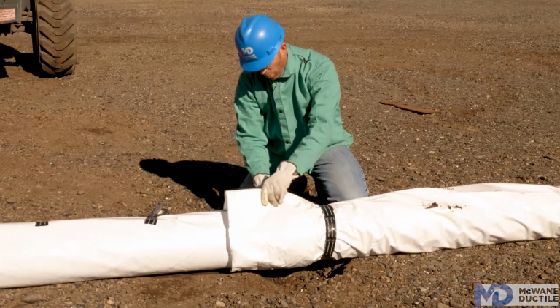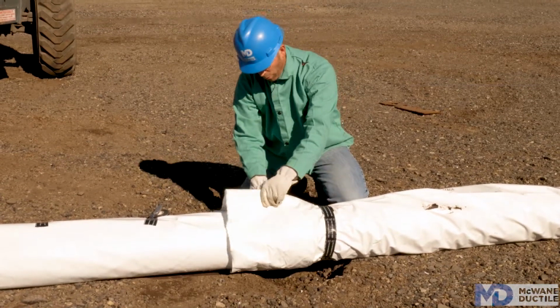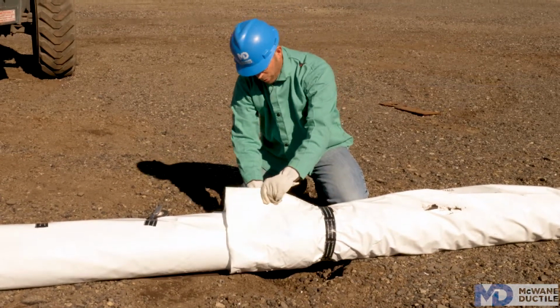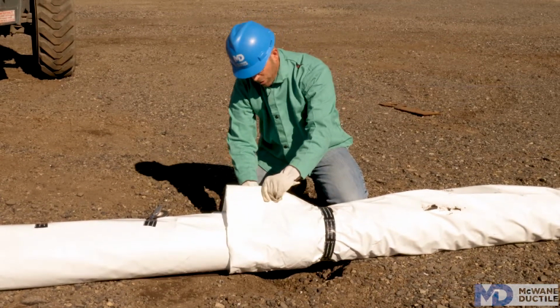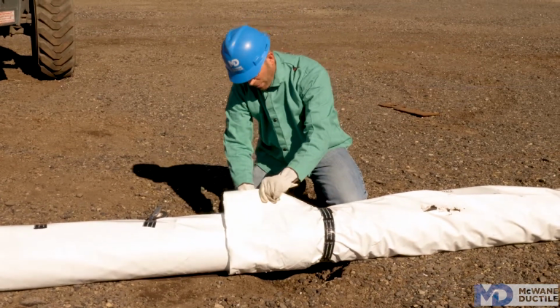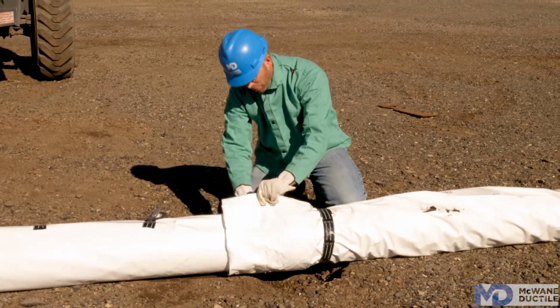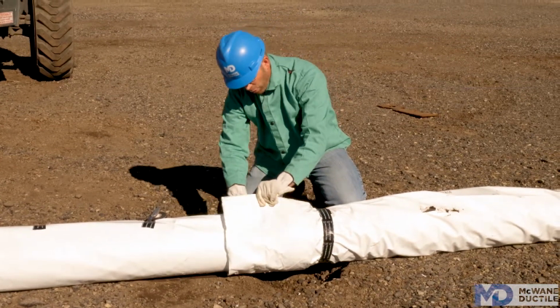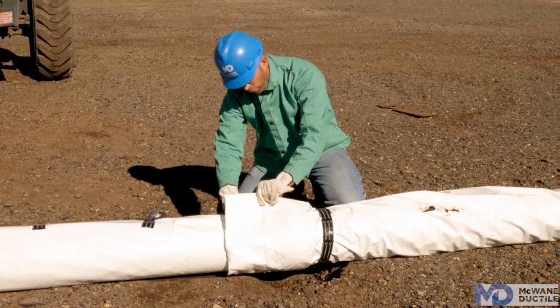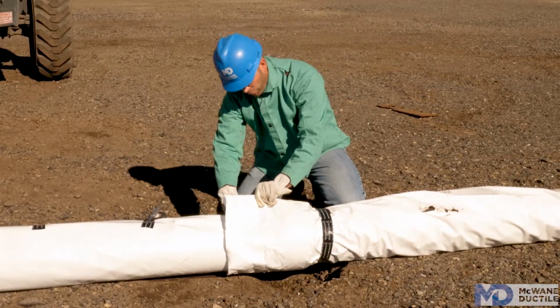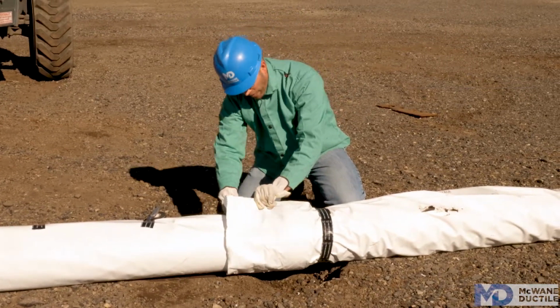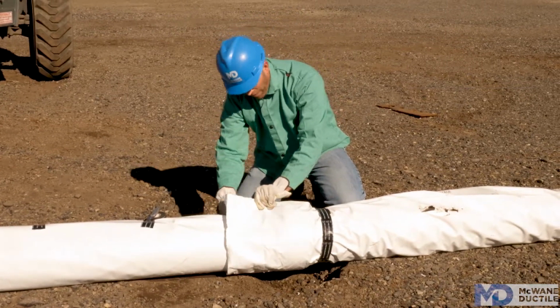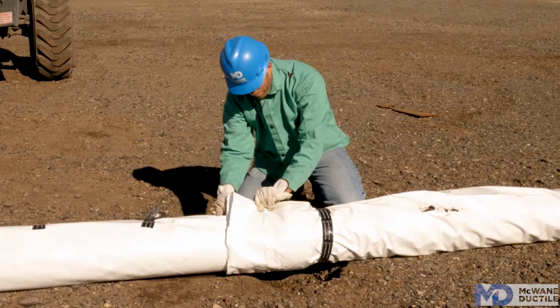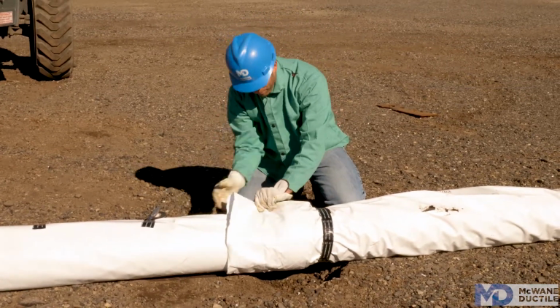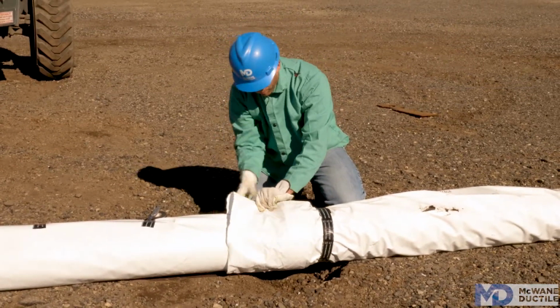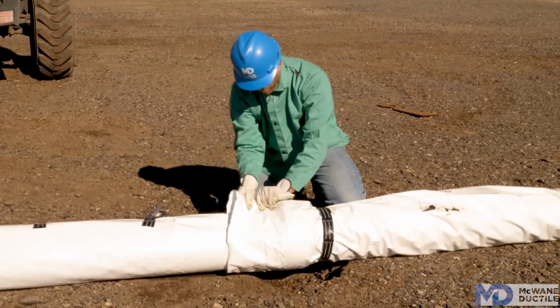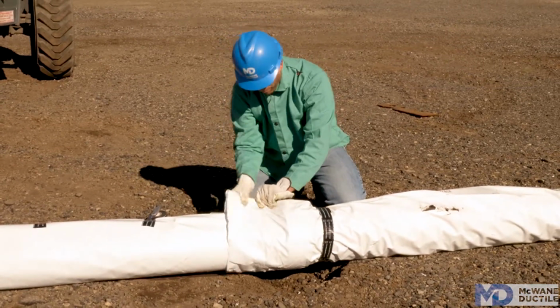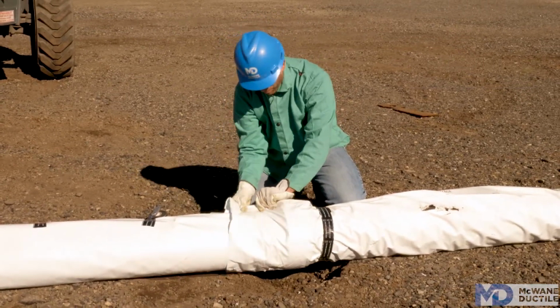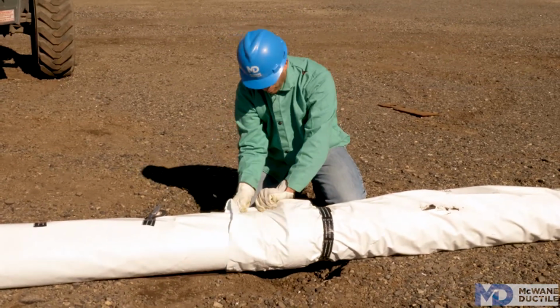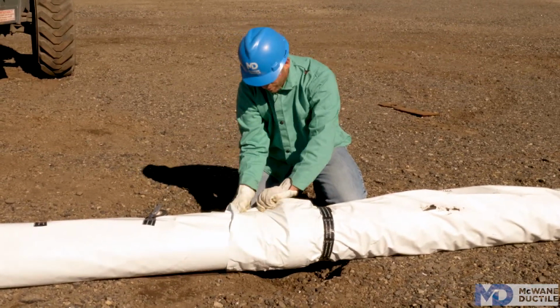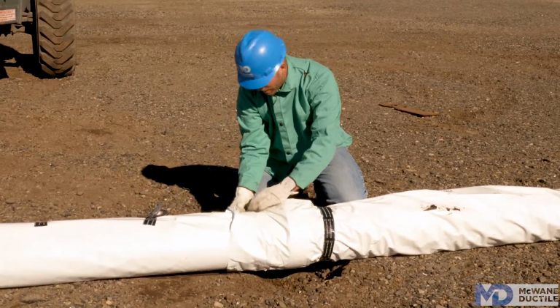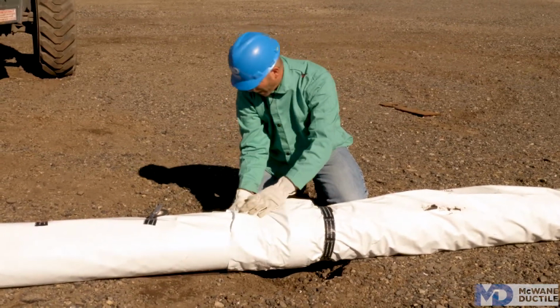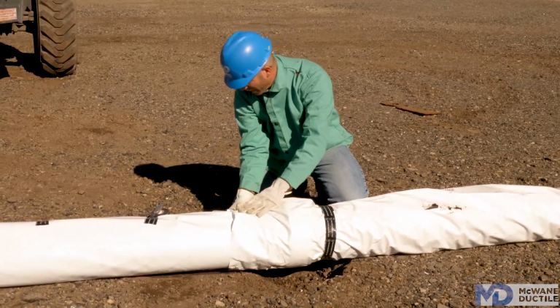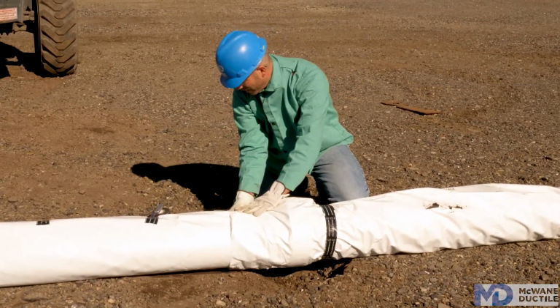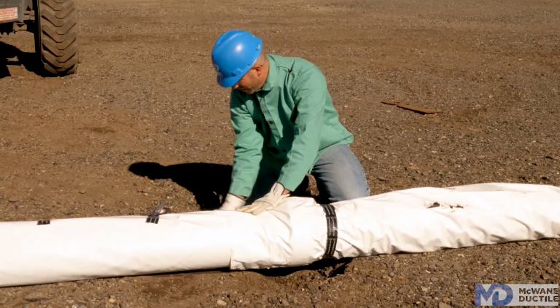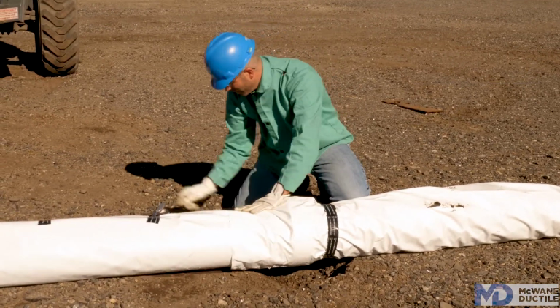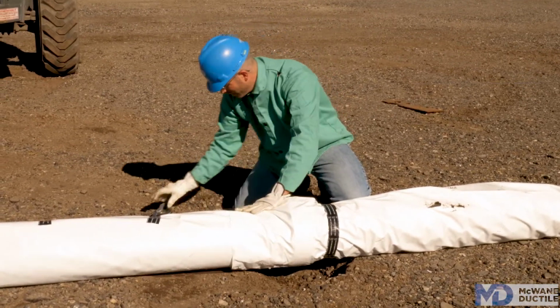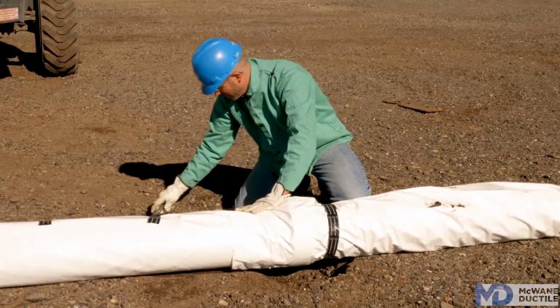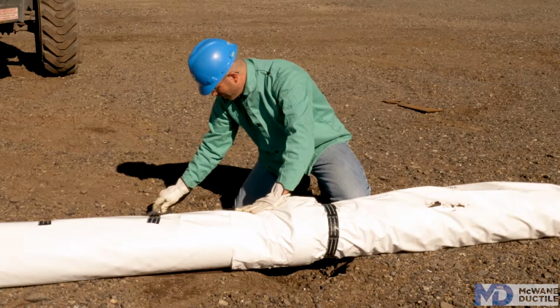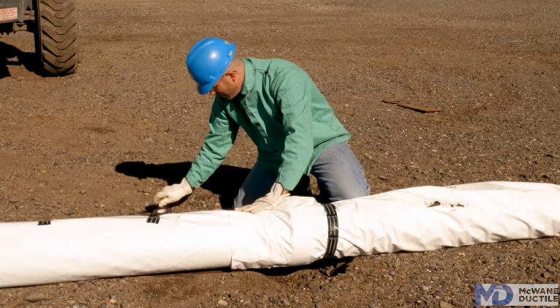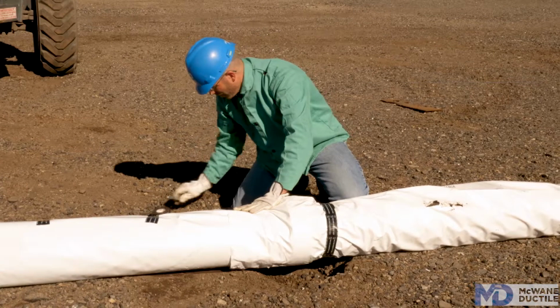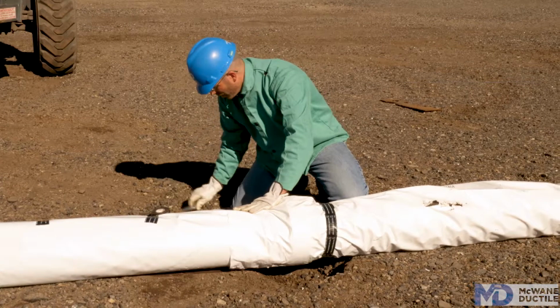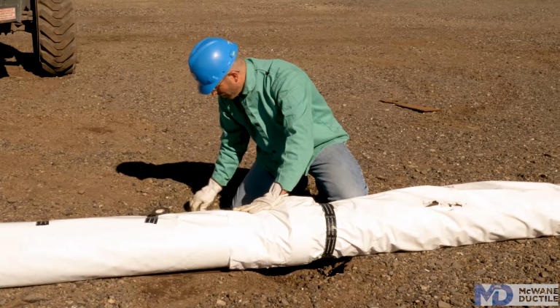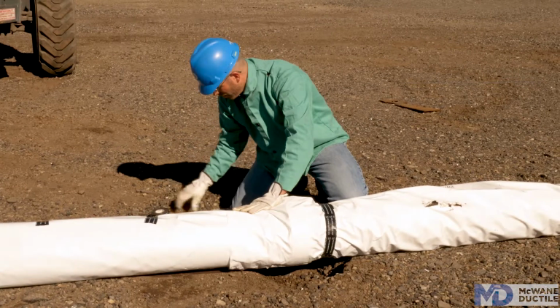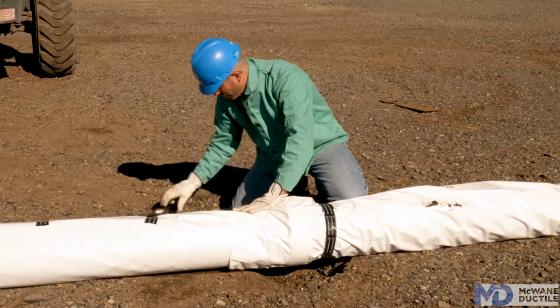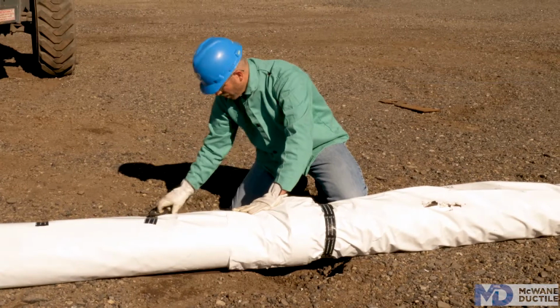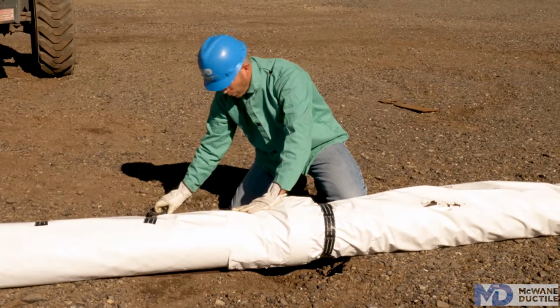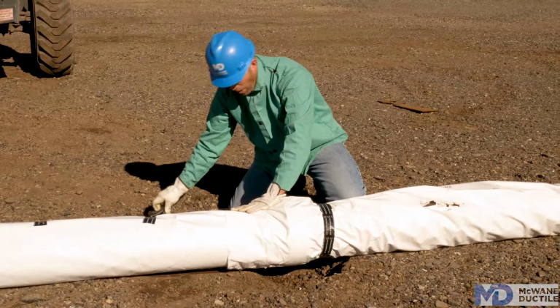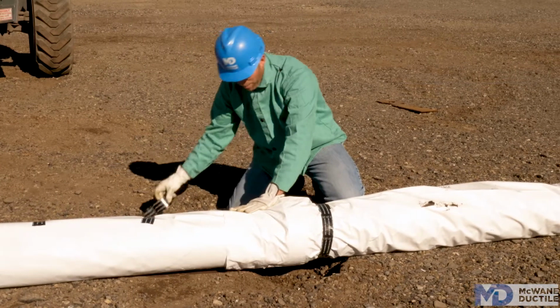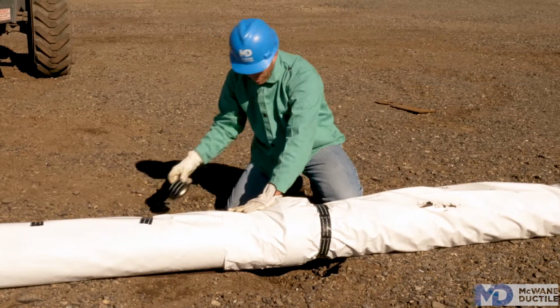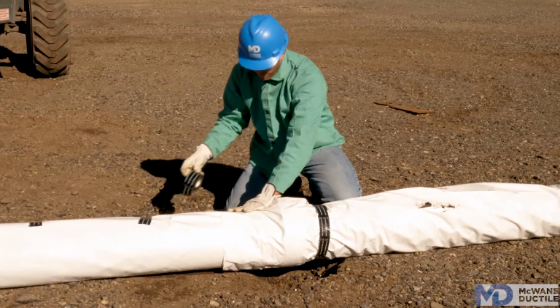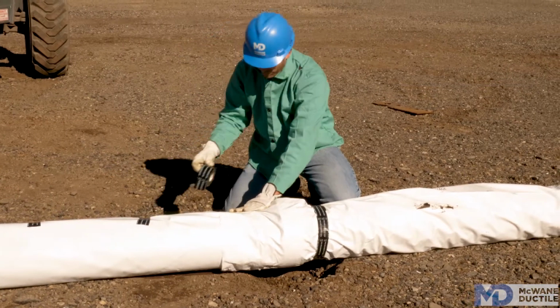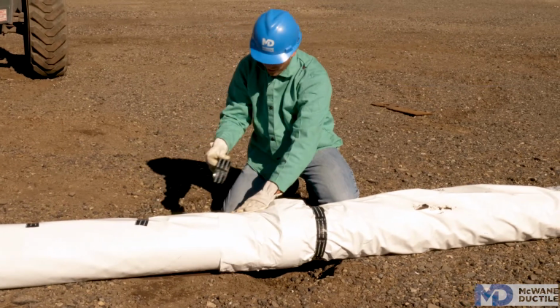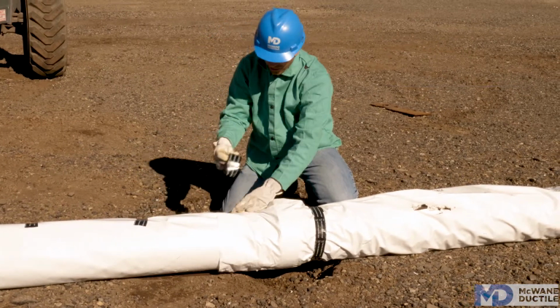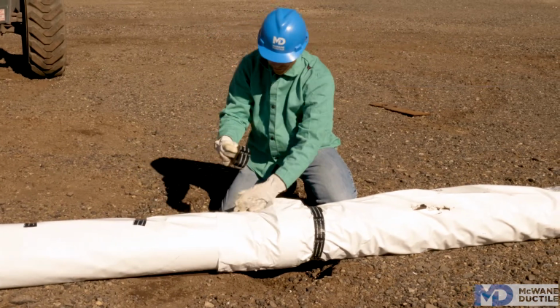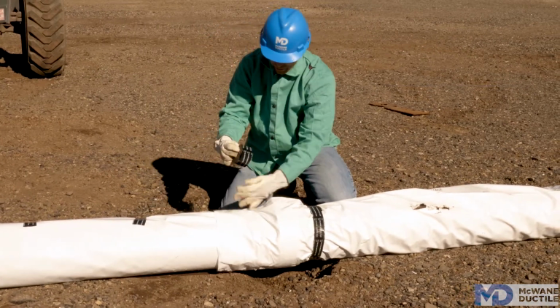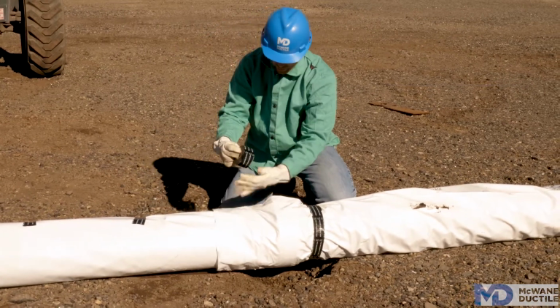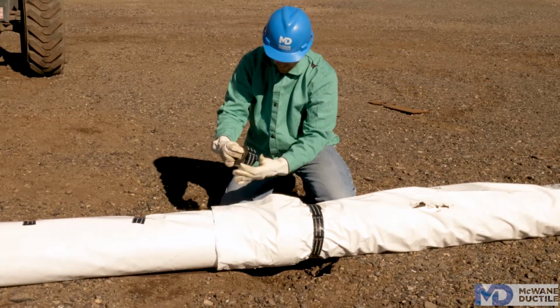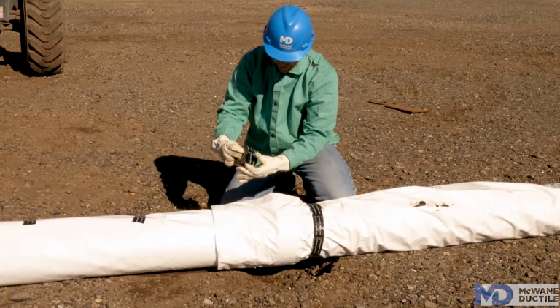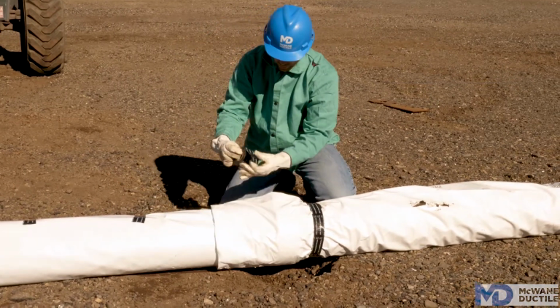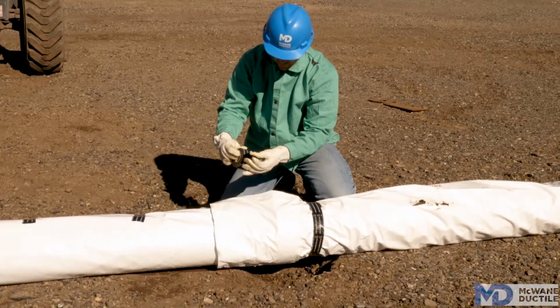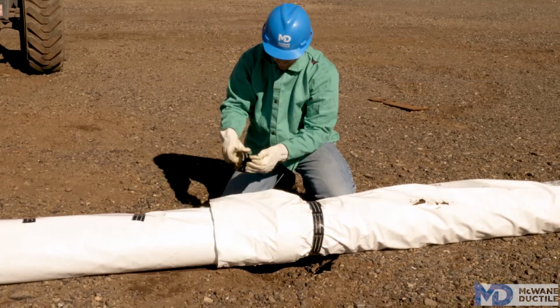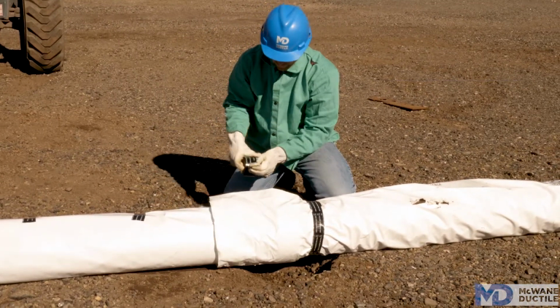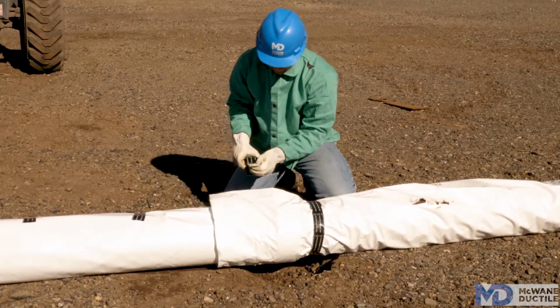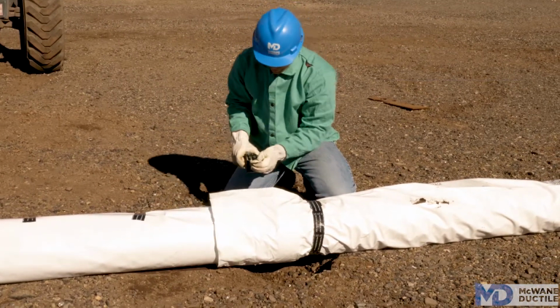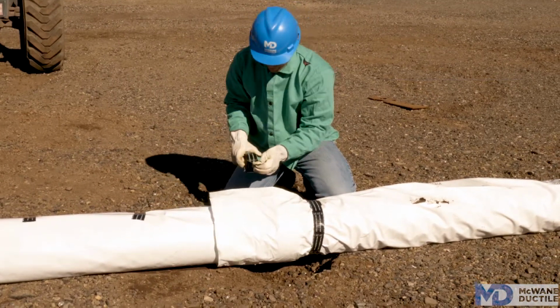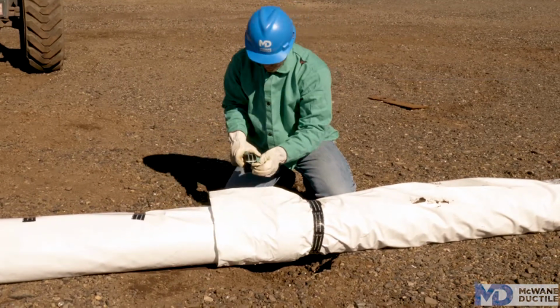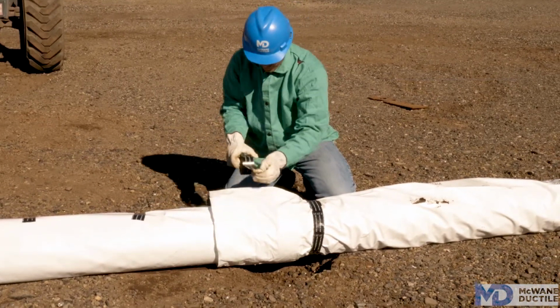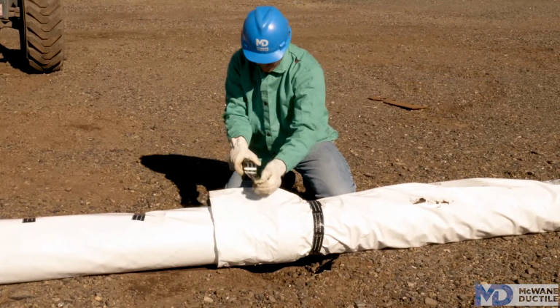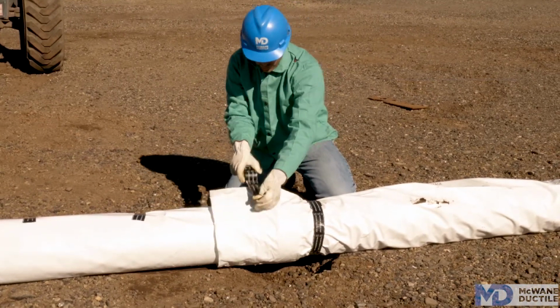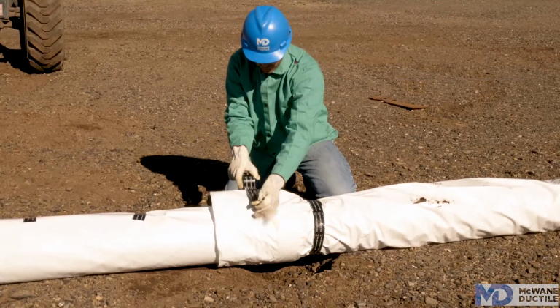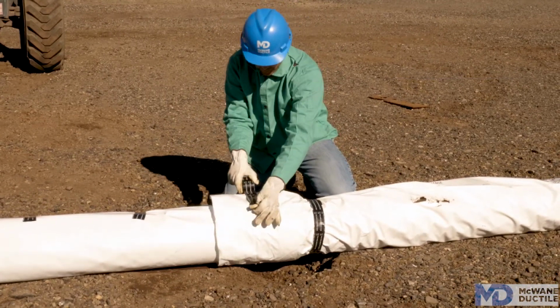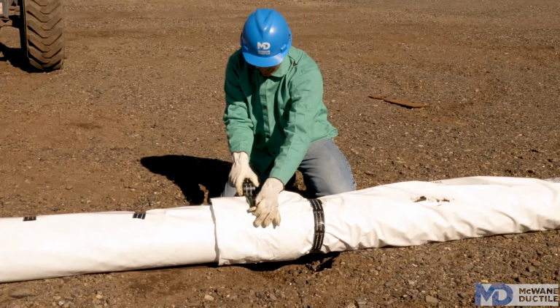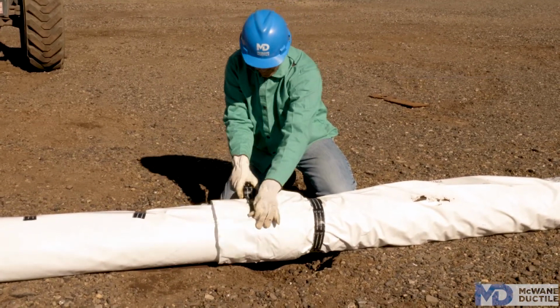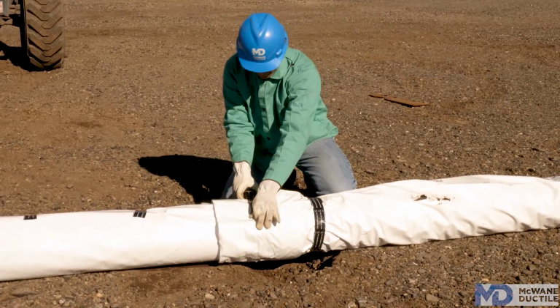Once you have a good overlap, pull it tight and wrap it completely around with a strip of tape.